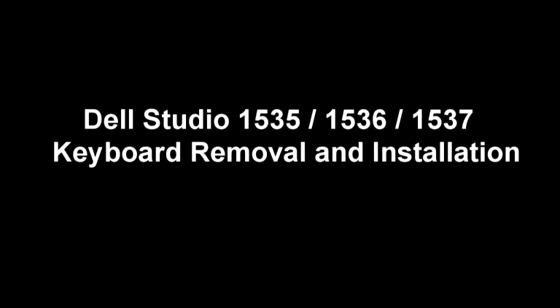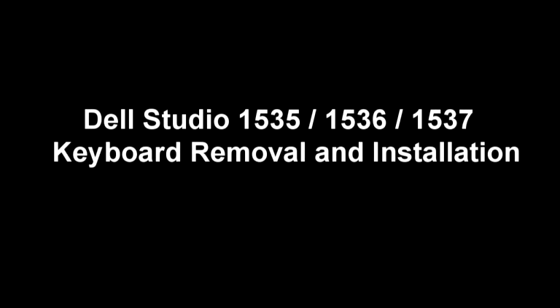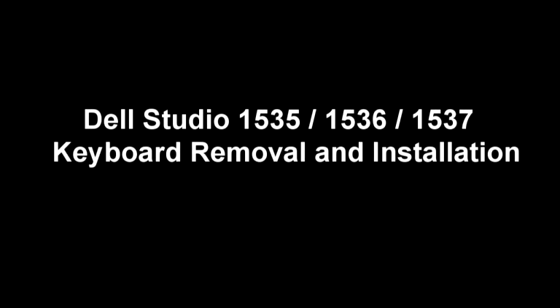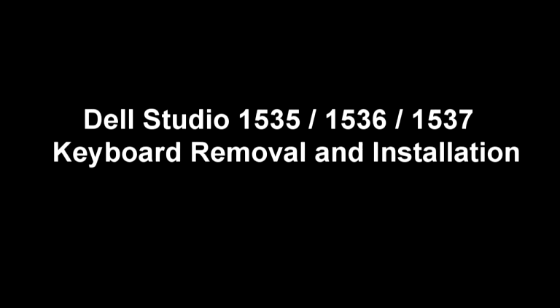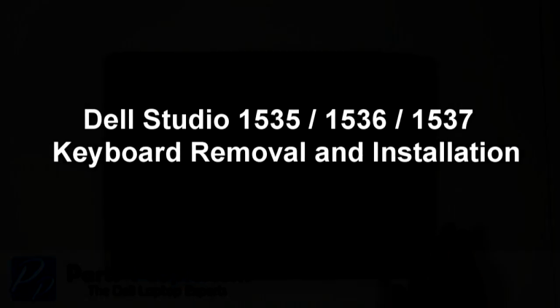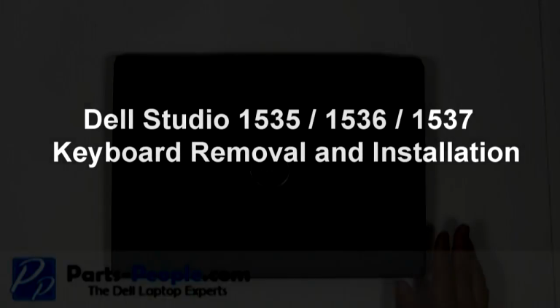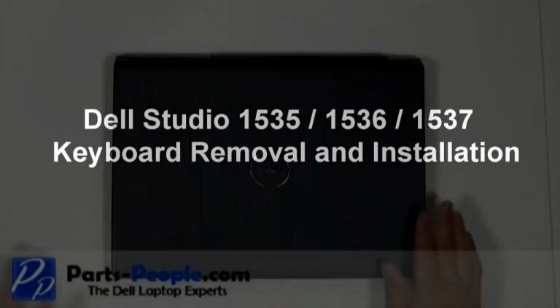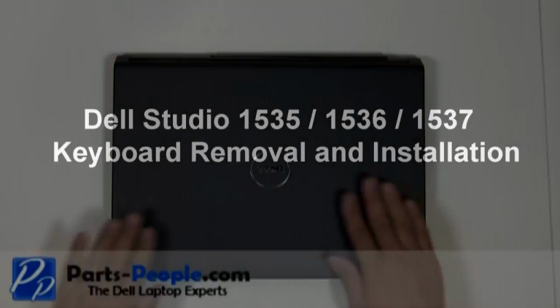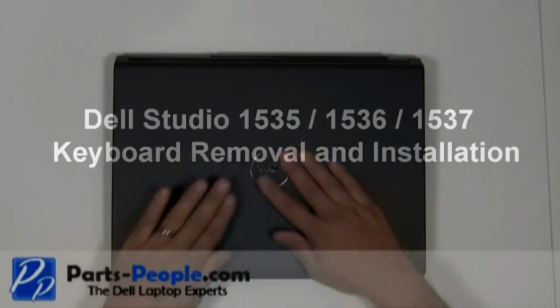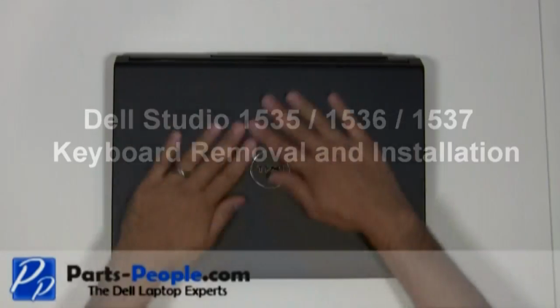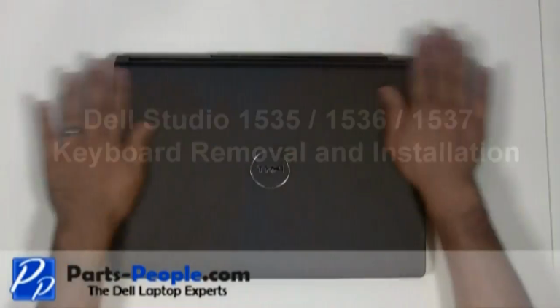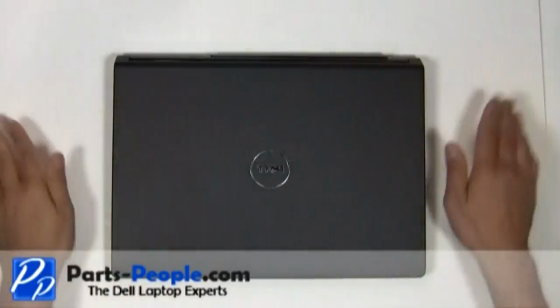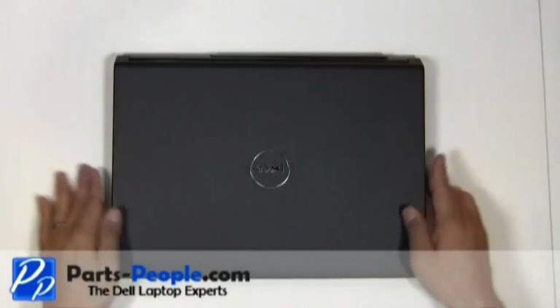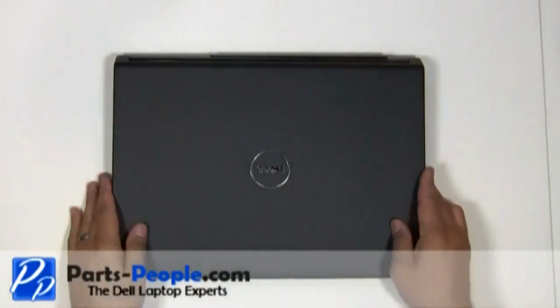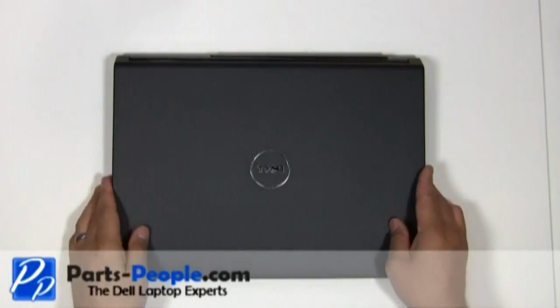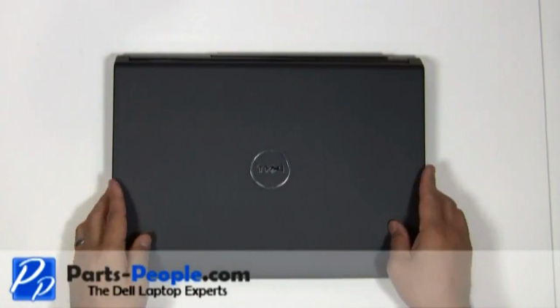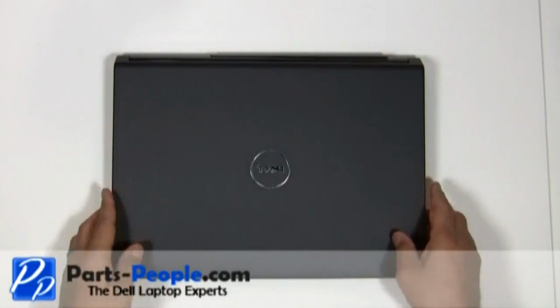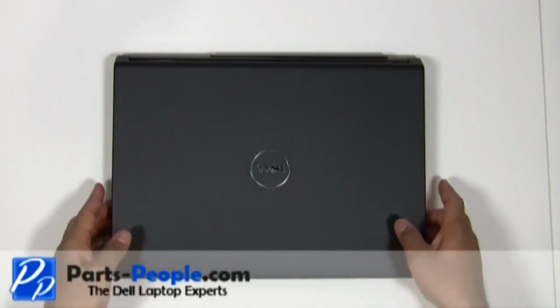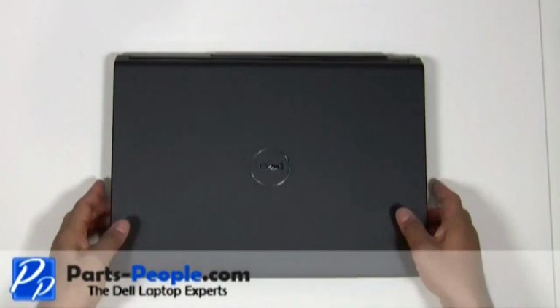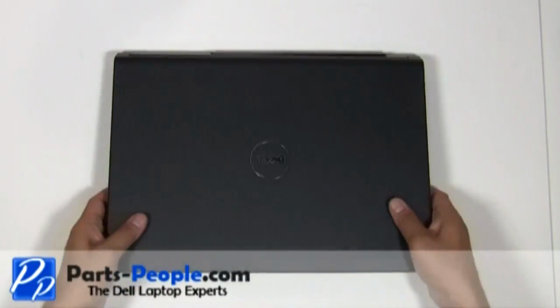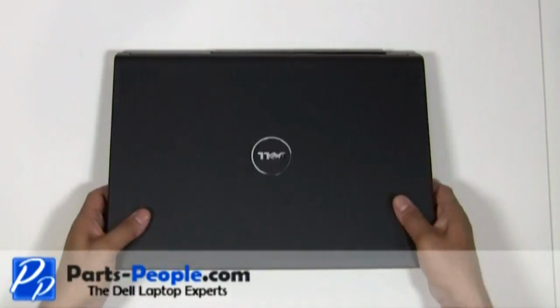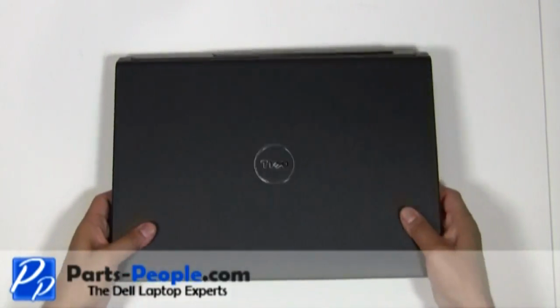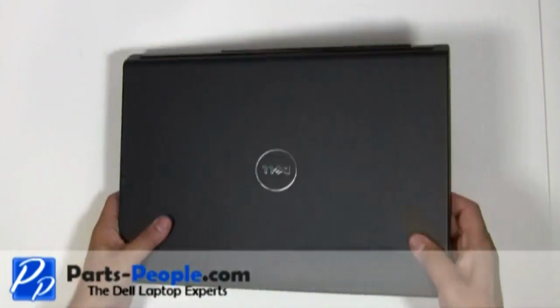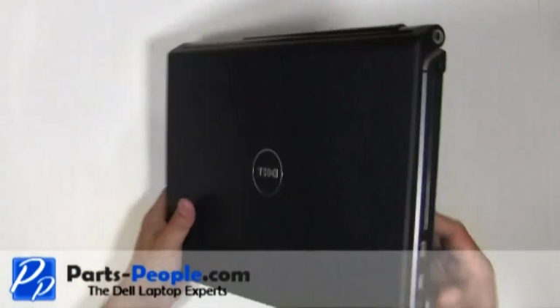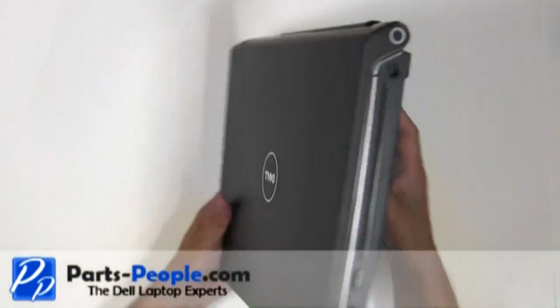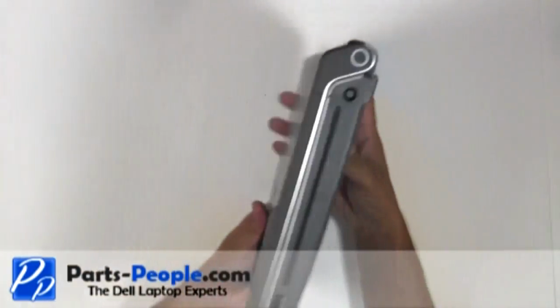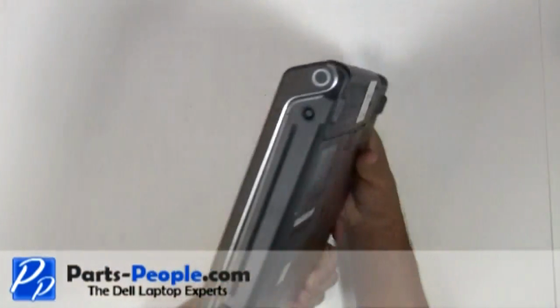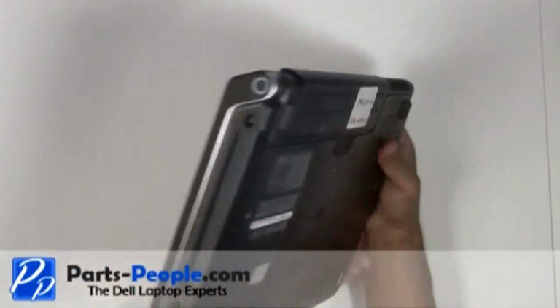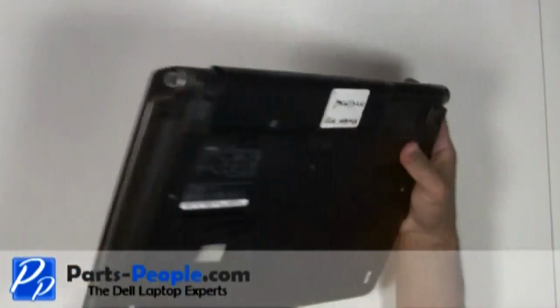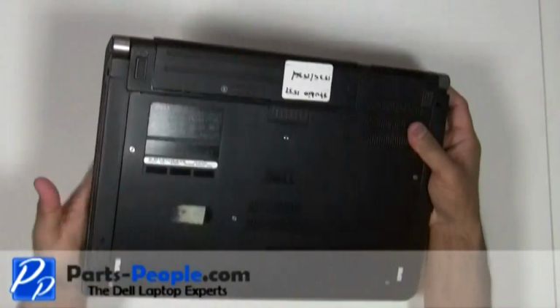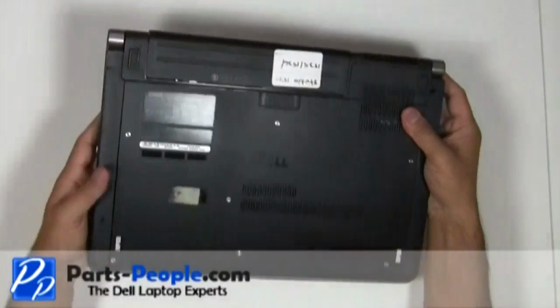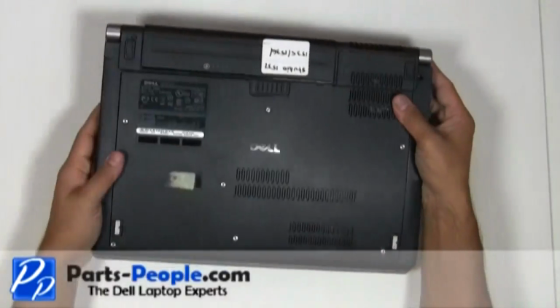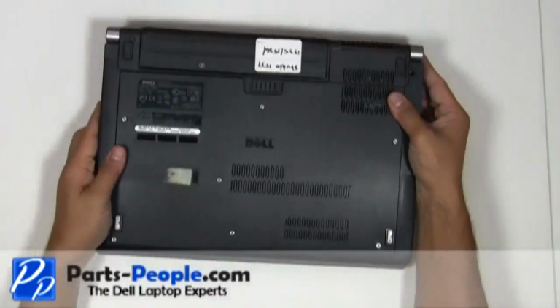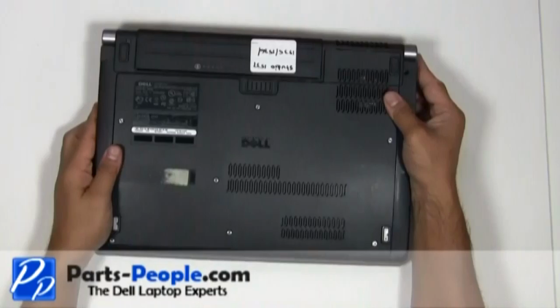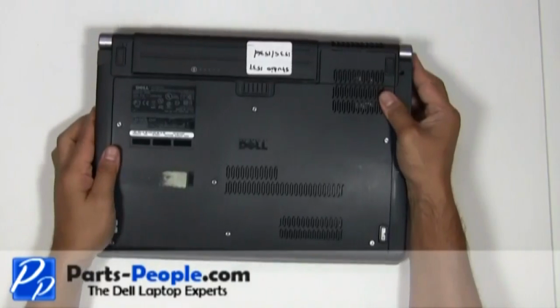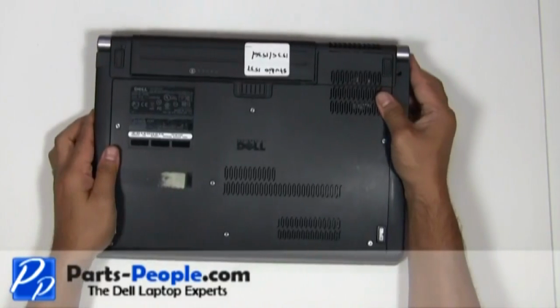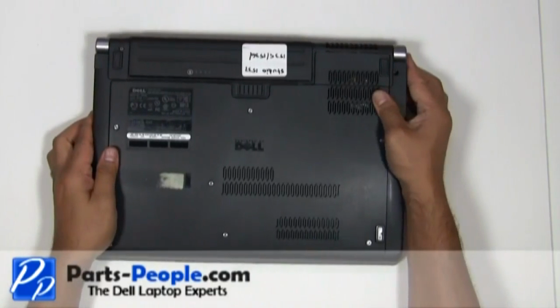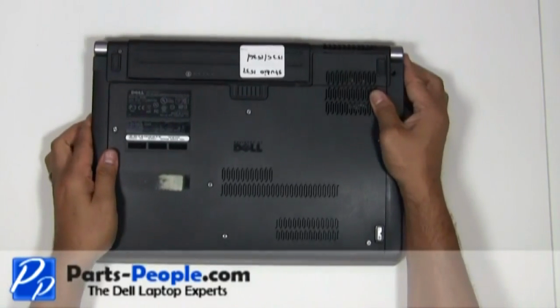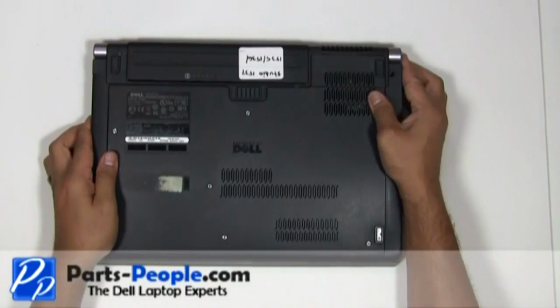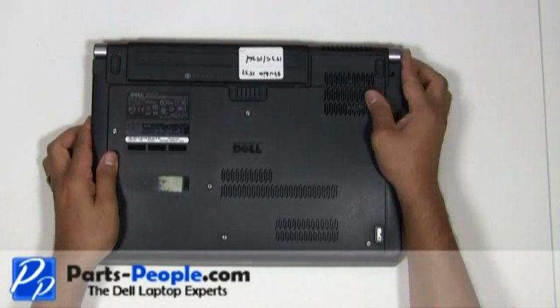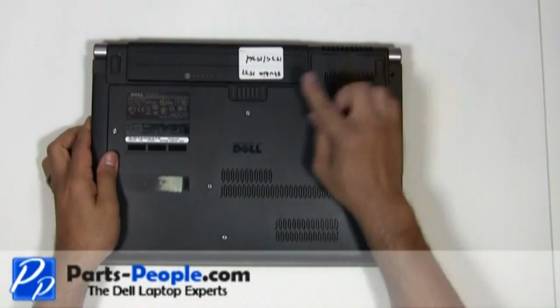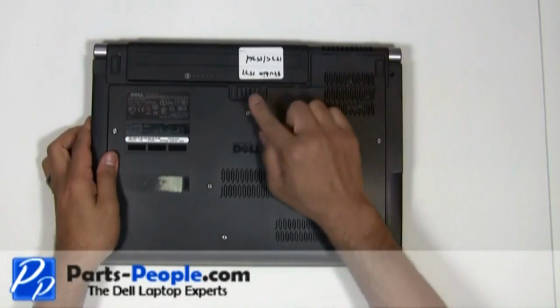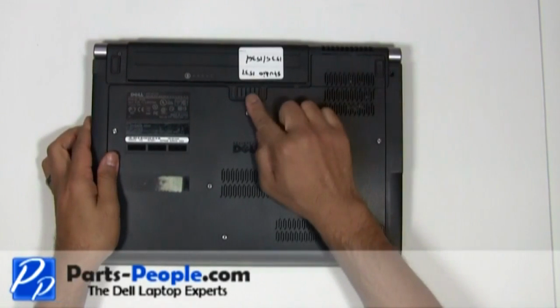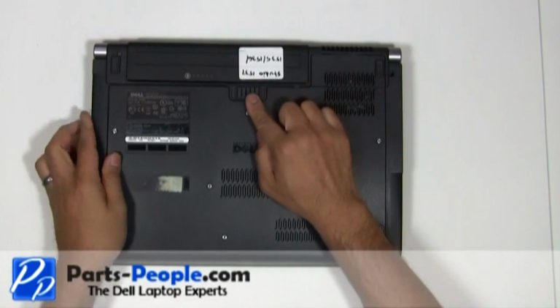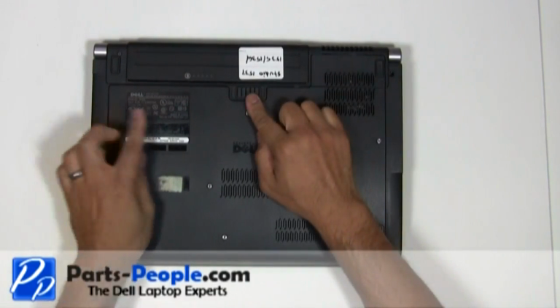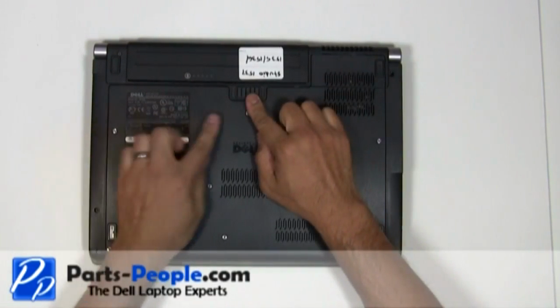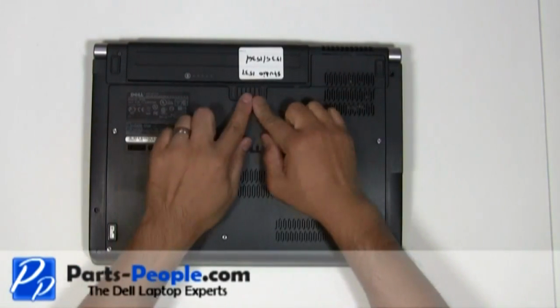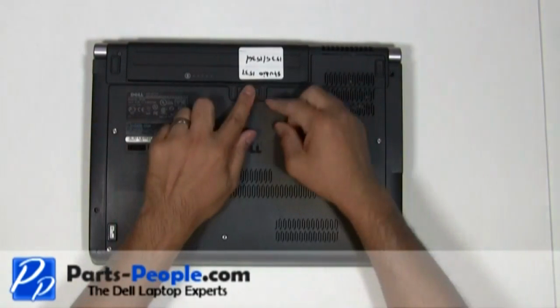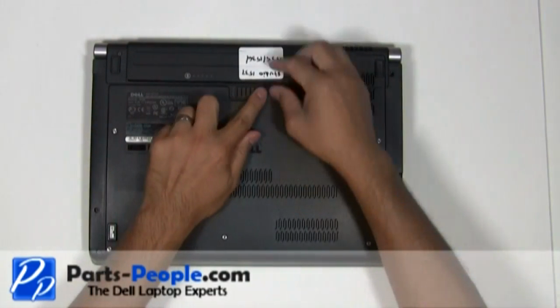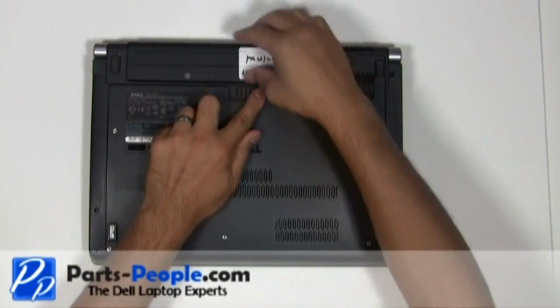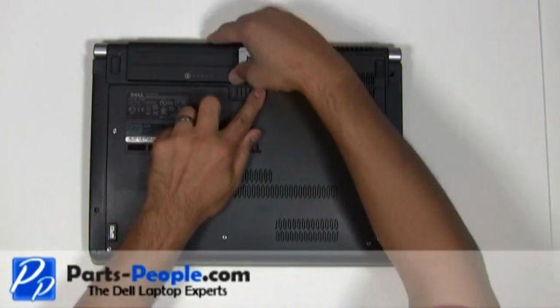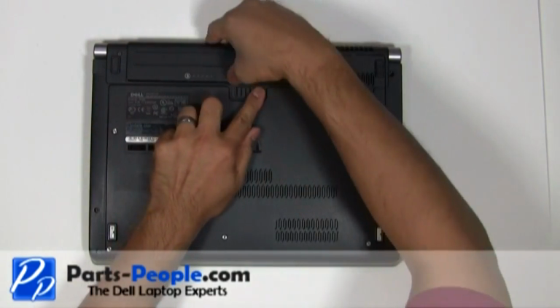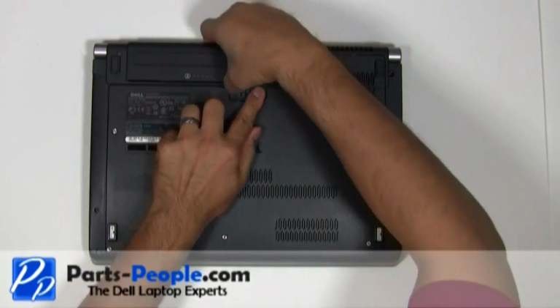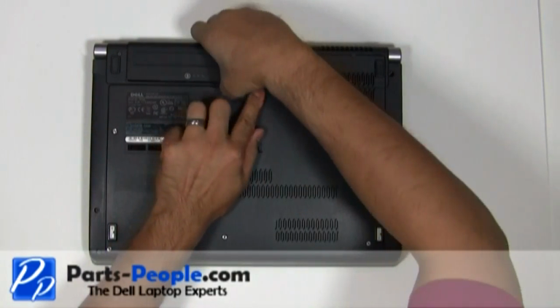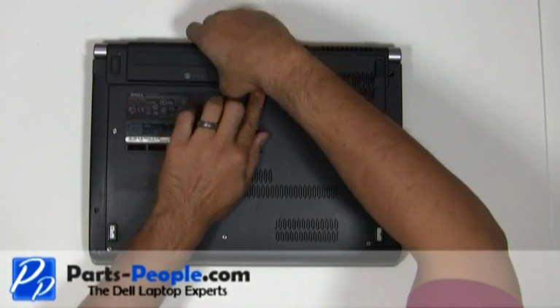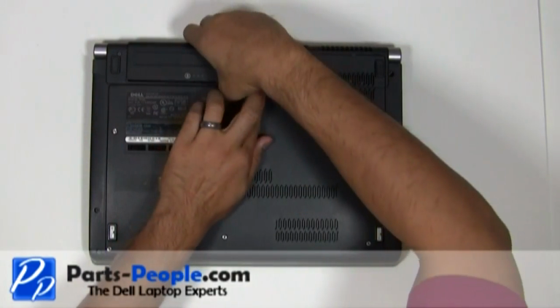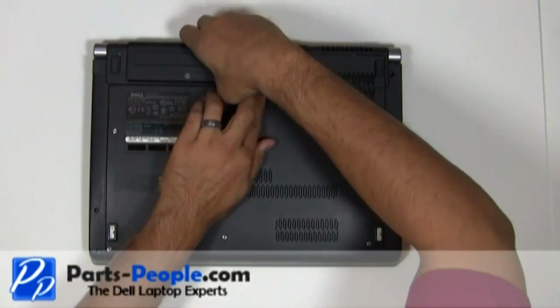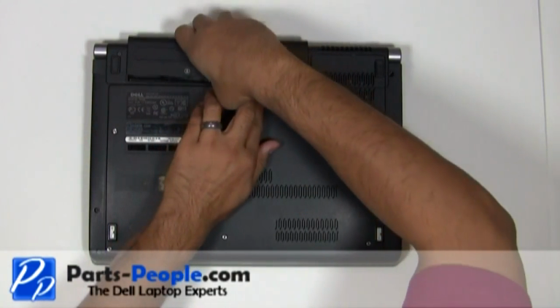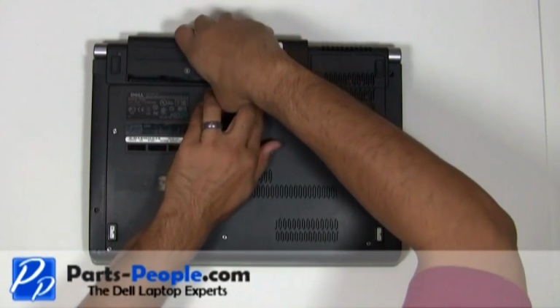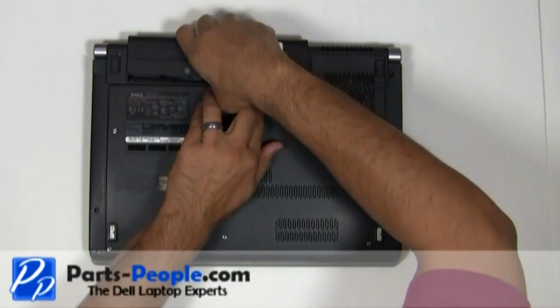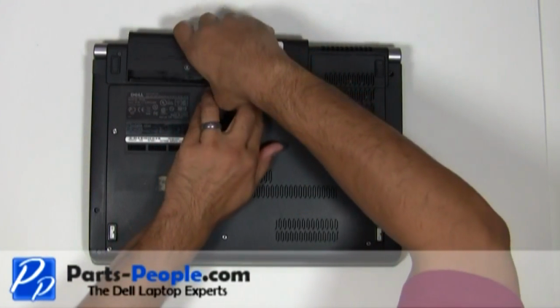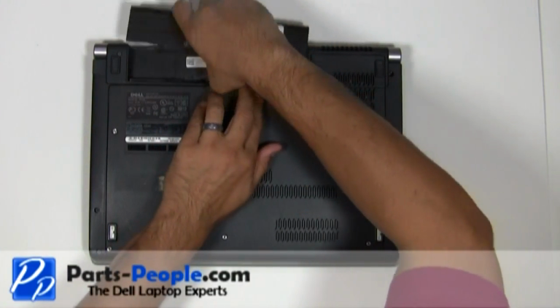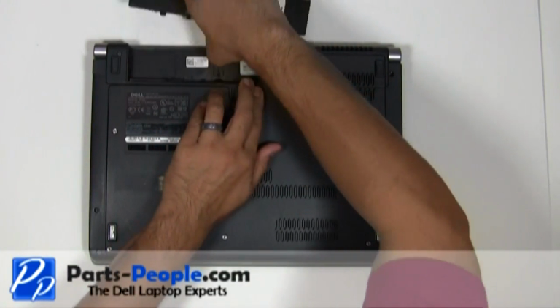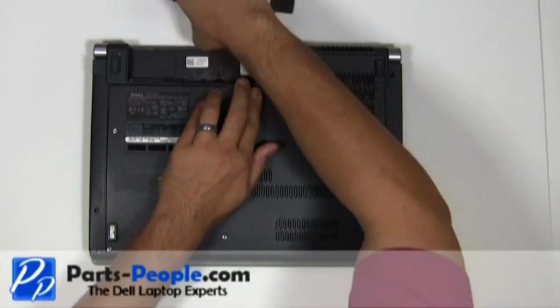For this project we'll need a small Phillips head screwdriver and a flat head screwdriver. Always begin by removing the battery and AC adapter.